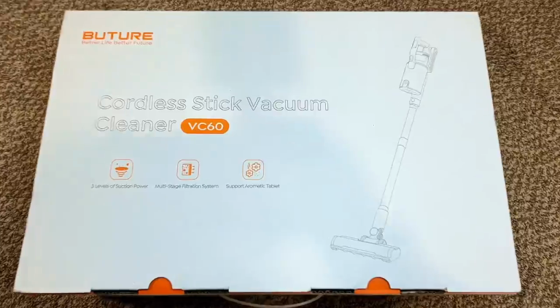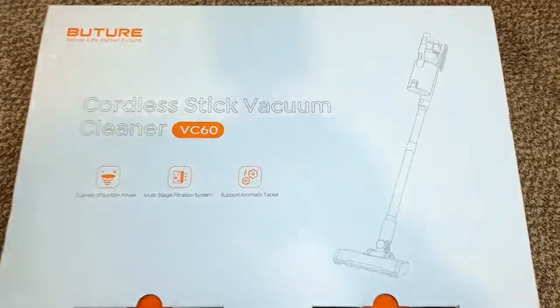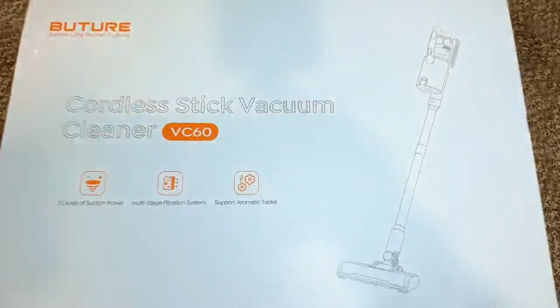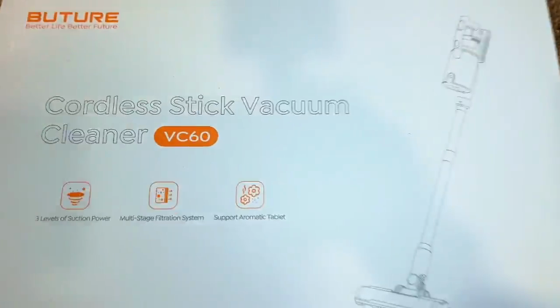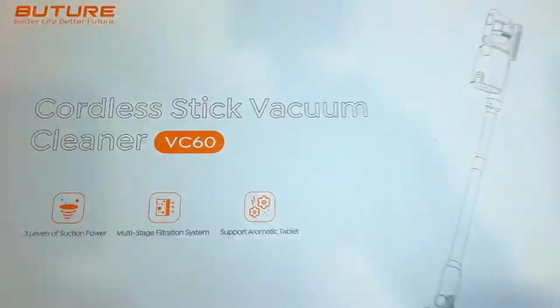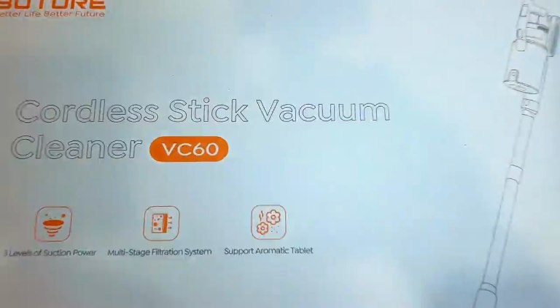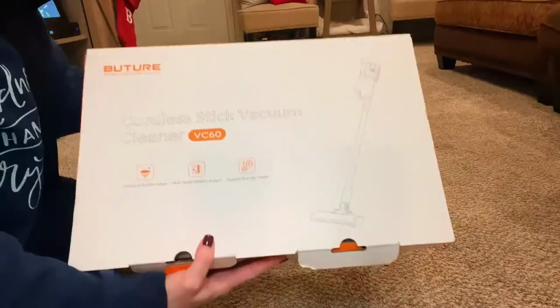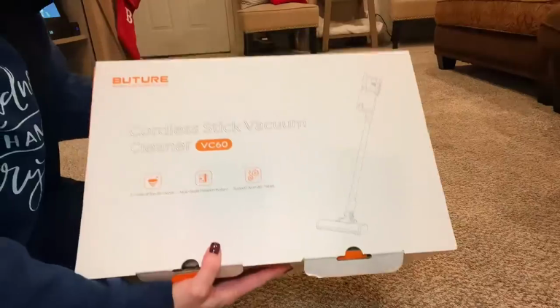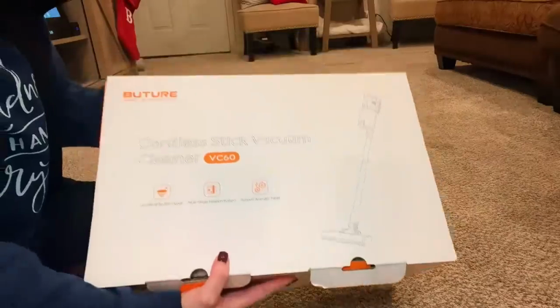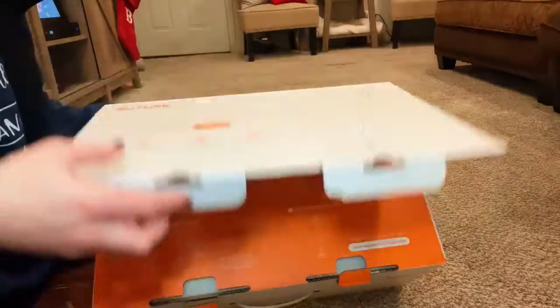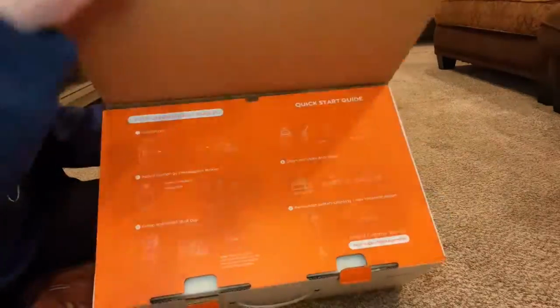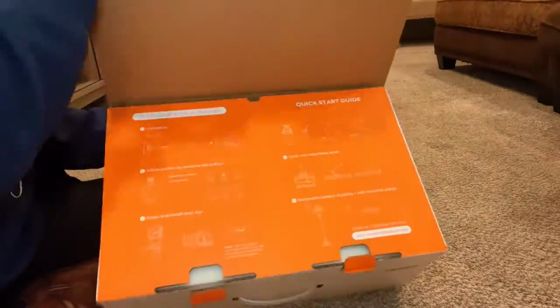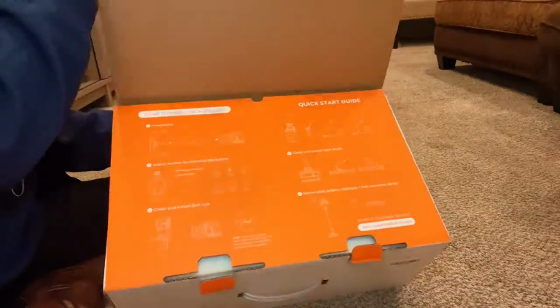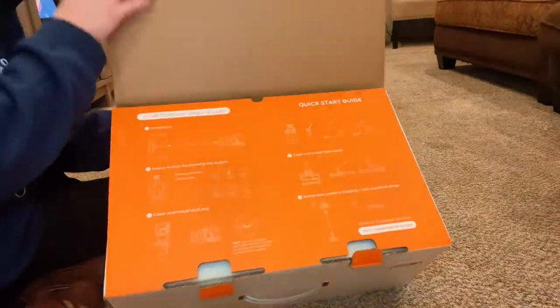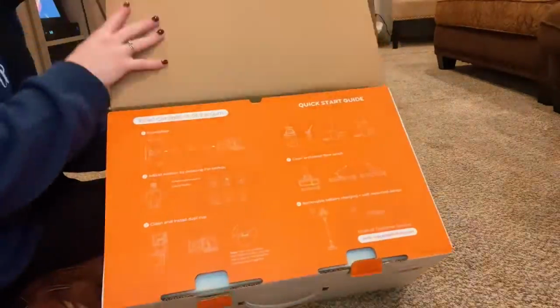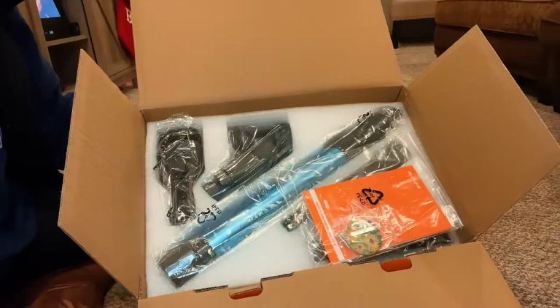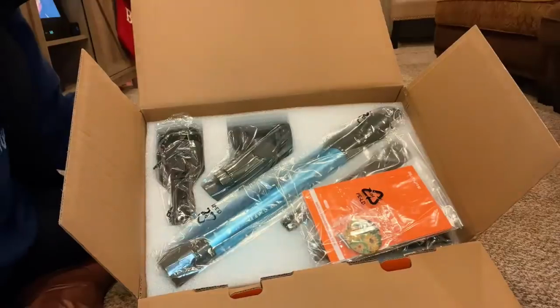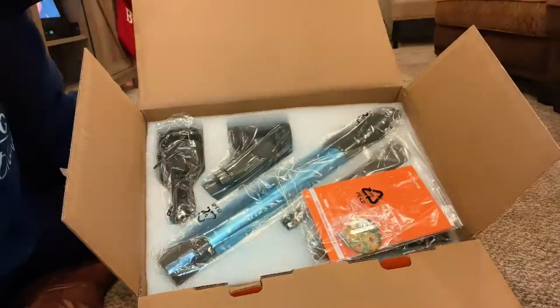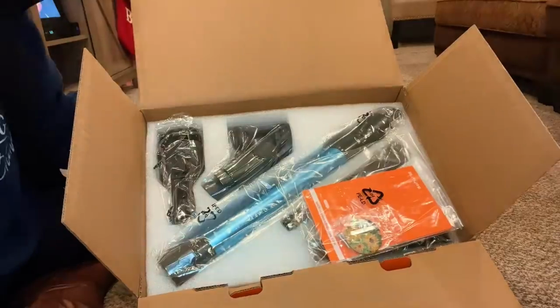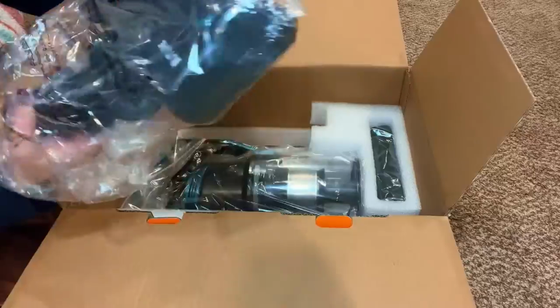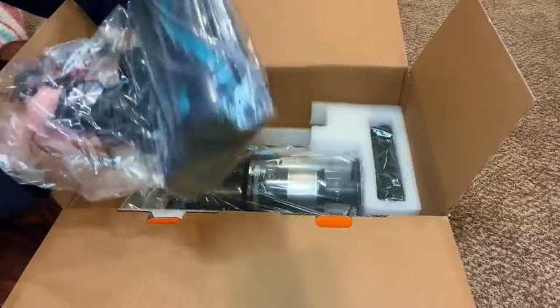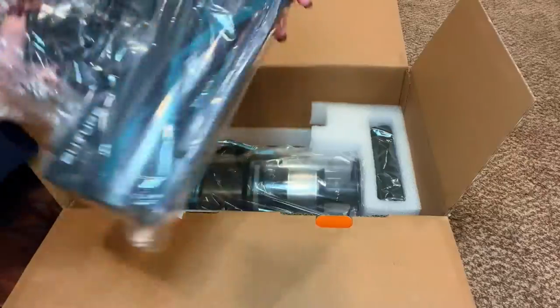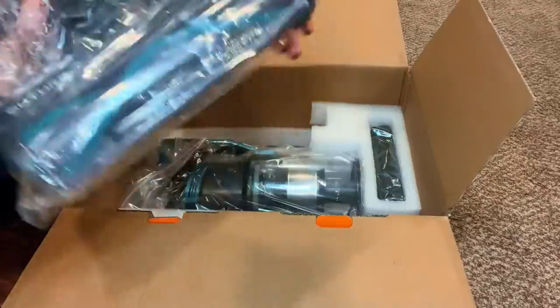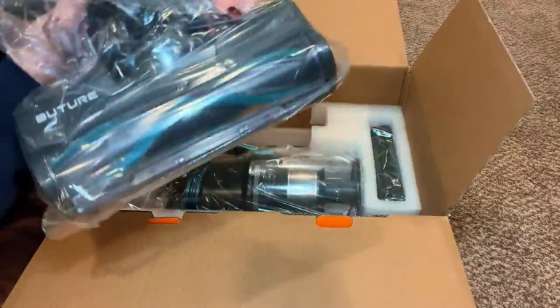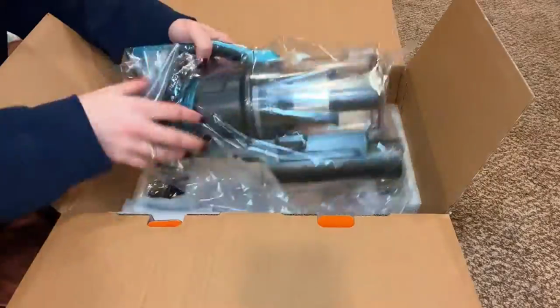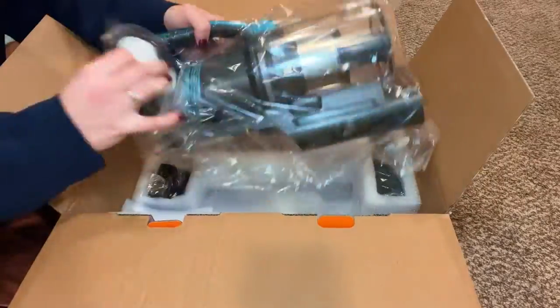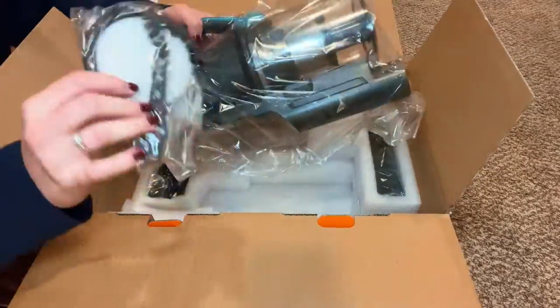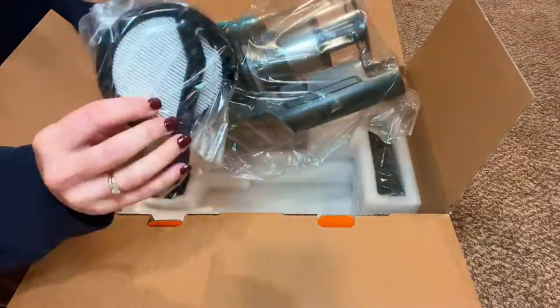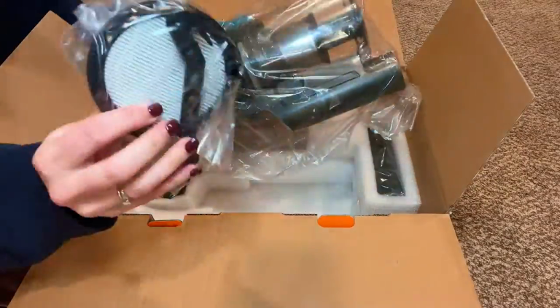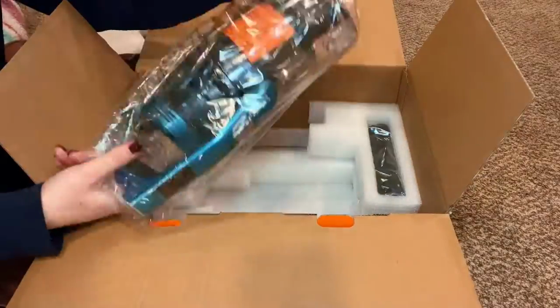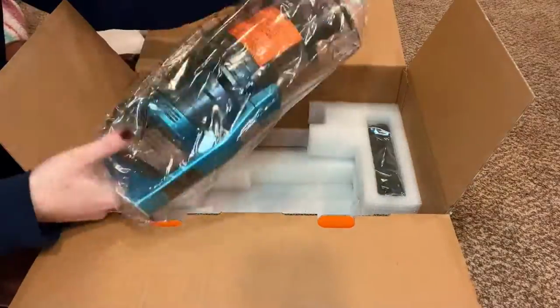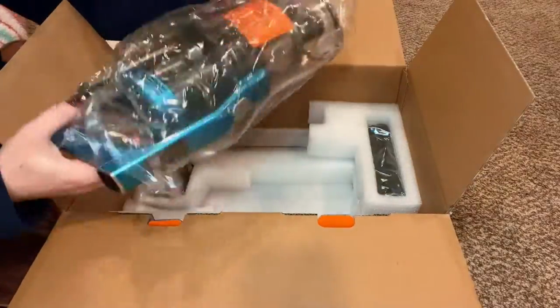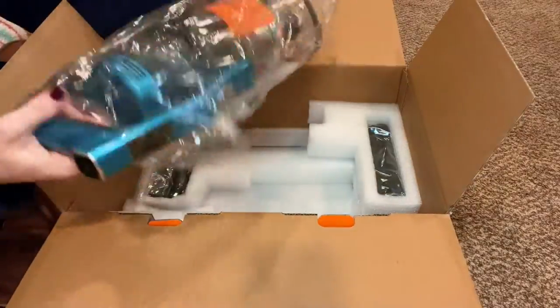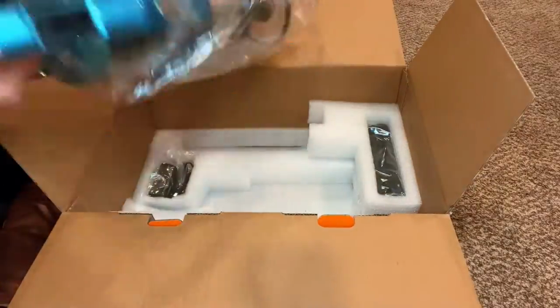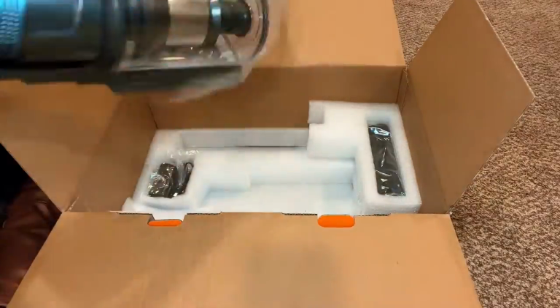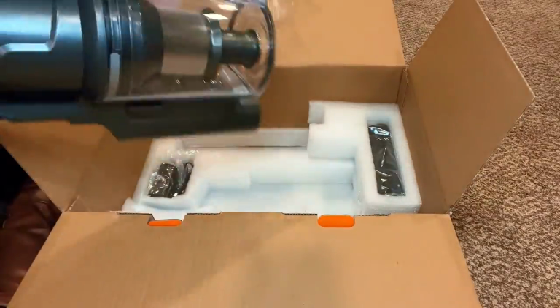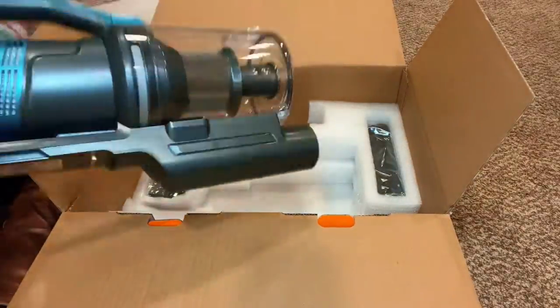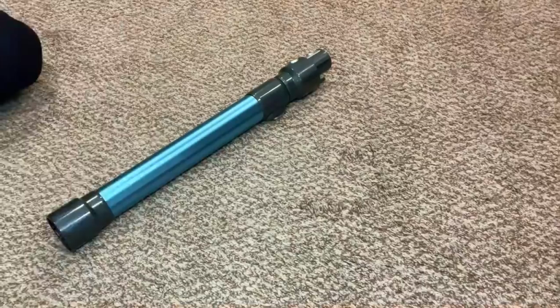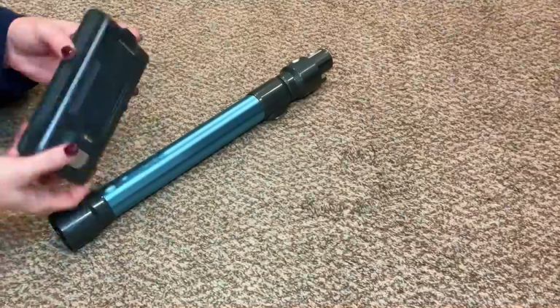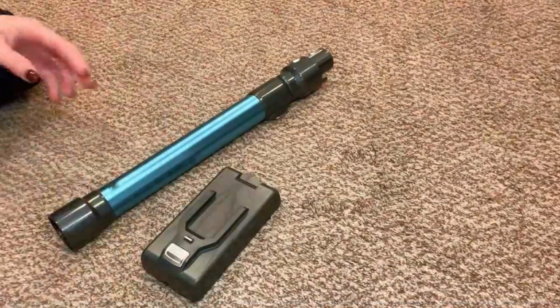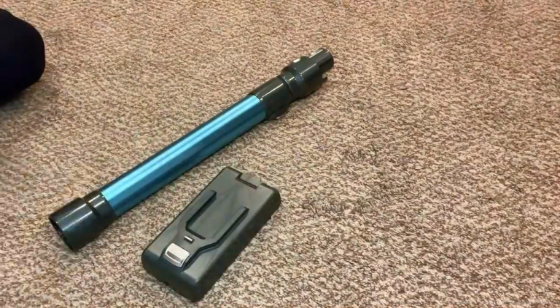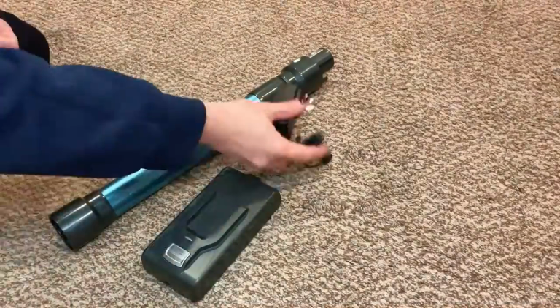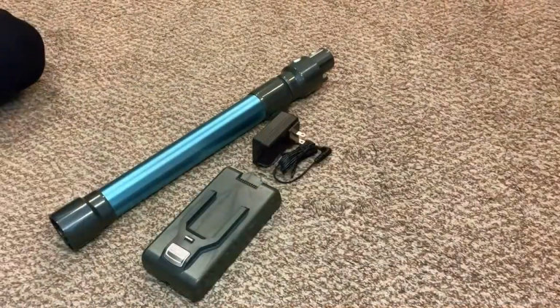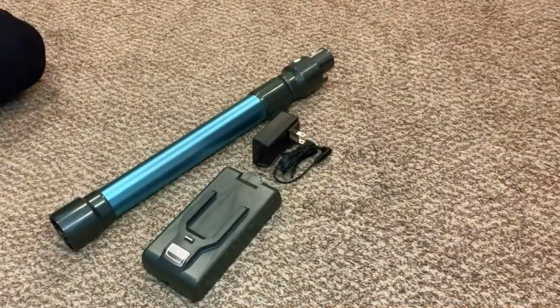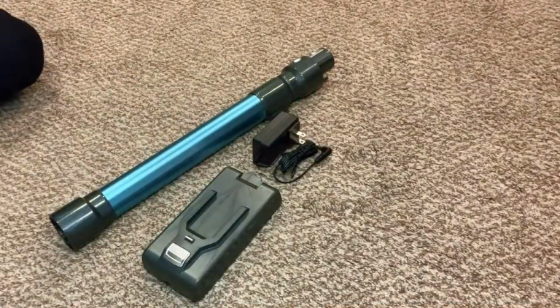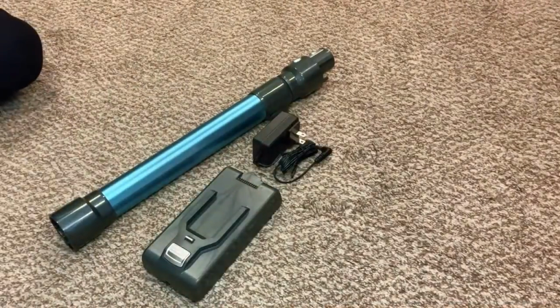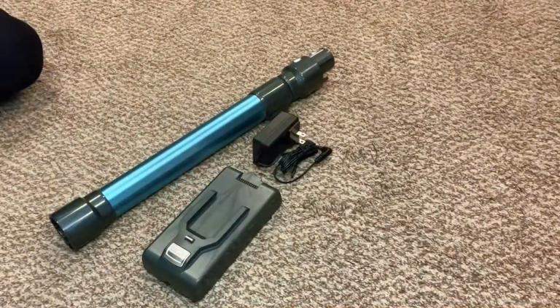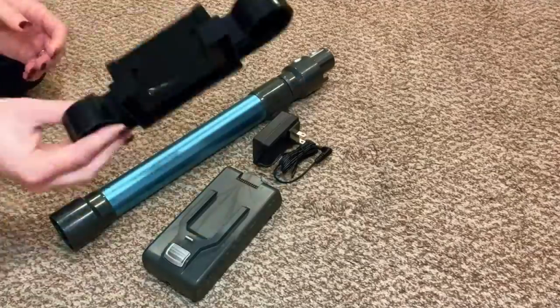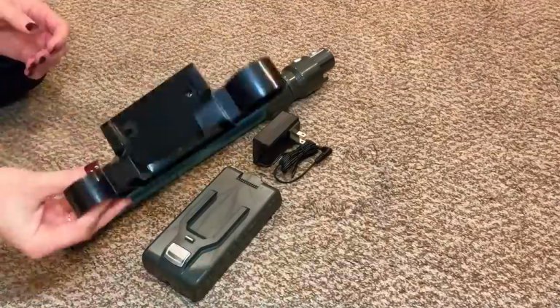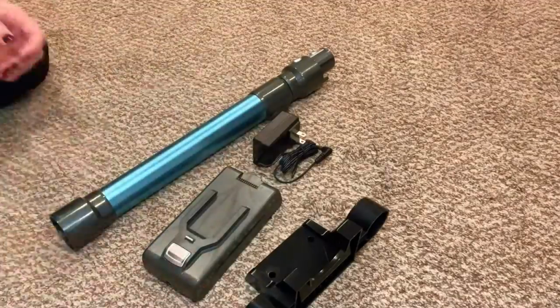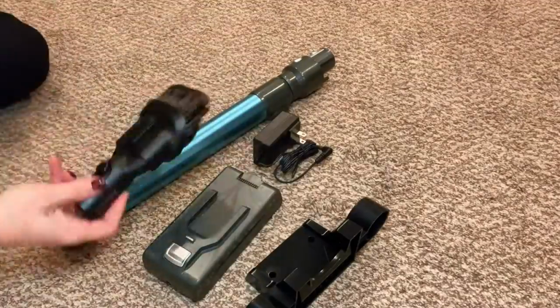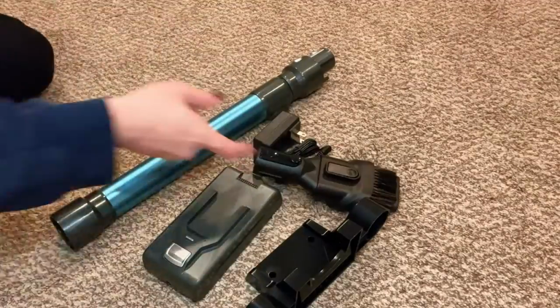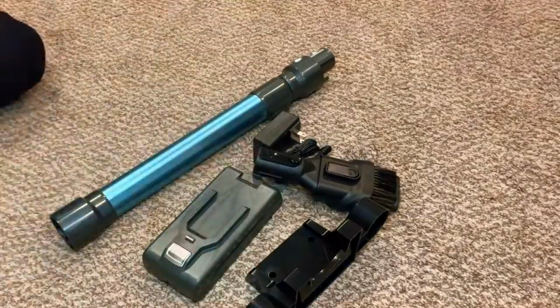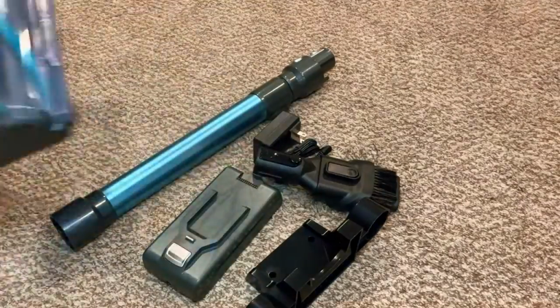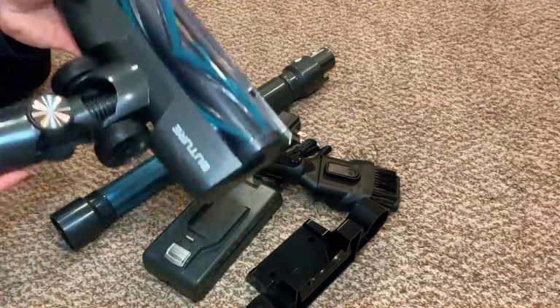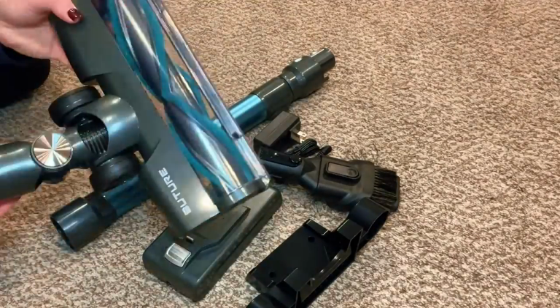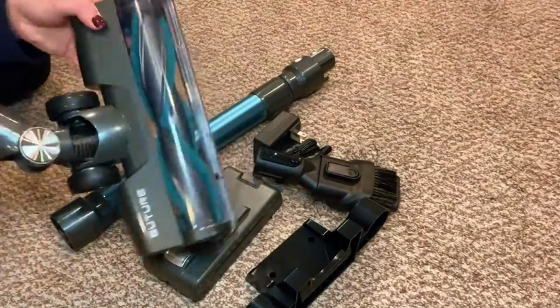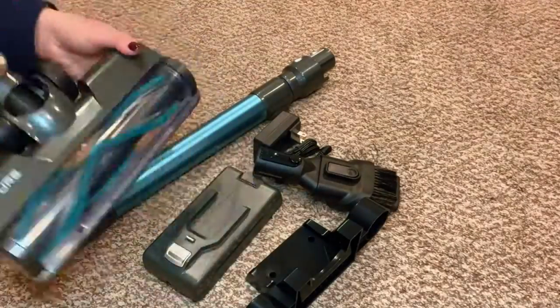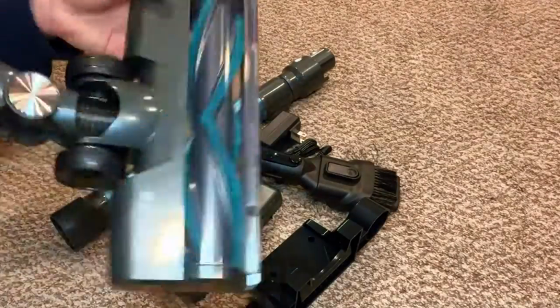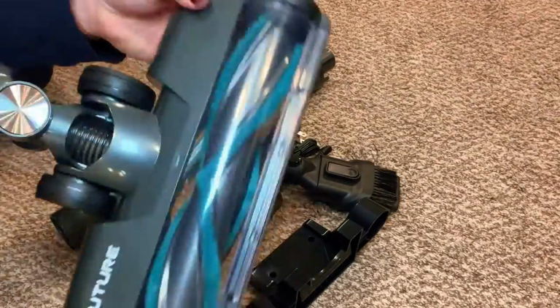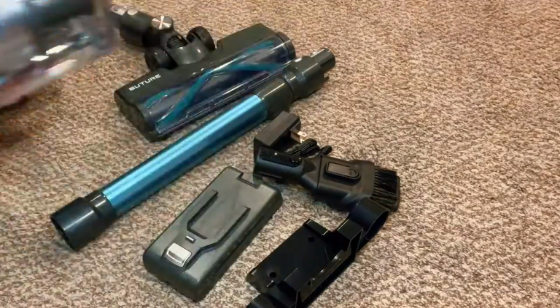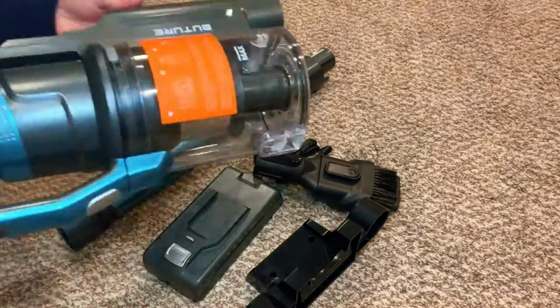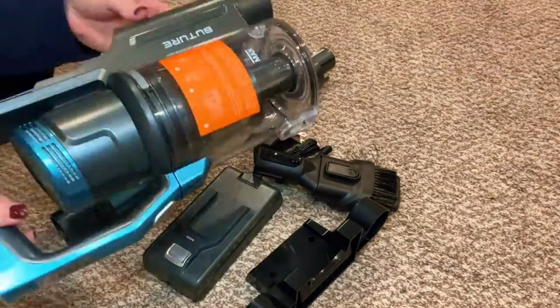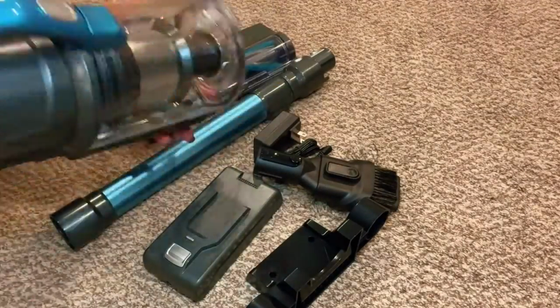Let's unbox this cordless vacuum. This was sent to me by the seller to give my honest review and feedback. Here's what's in the box.